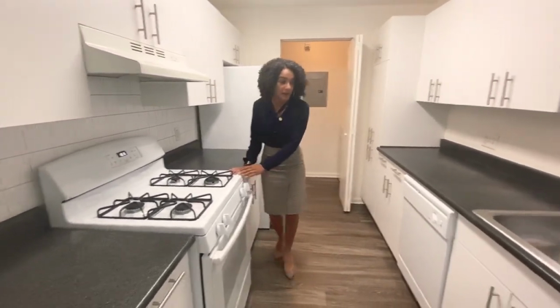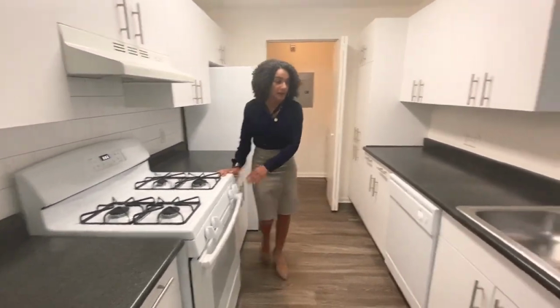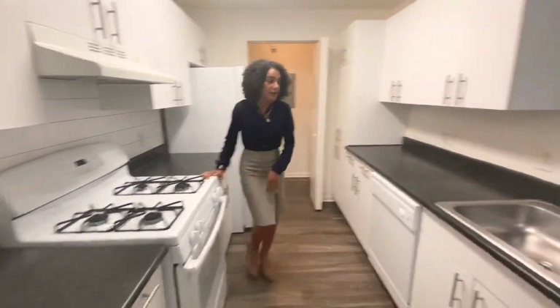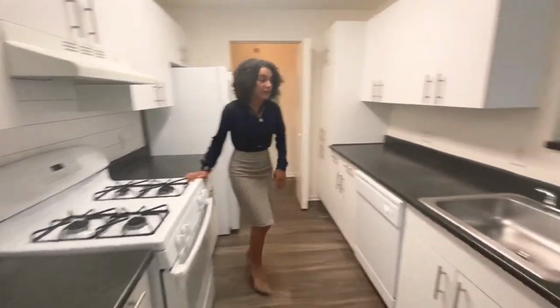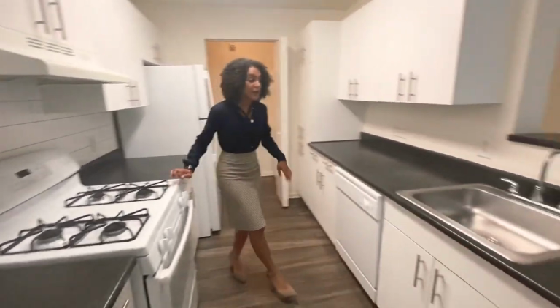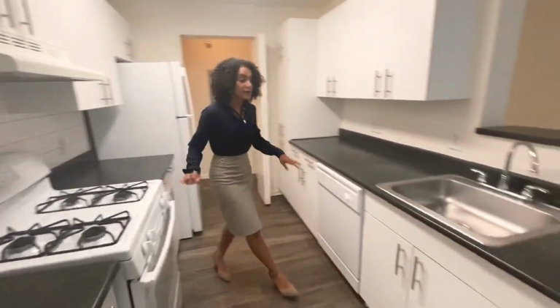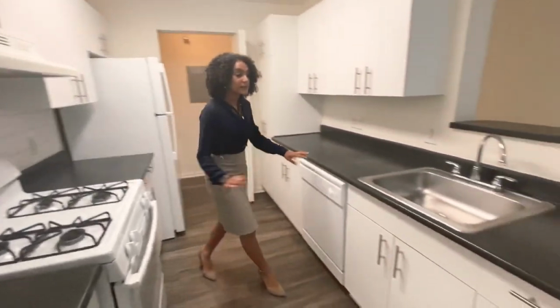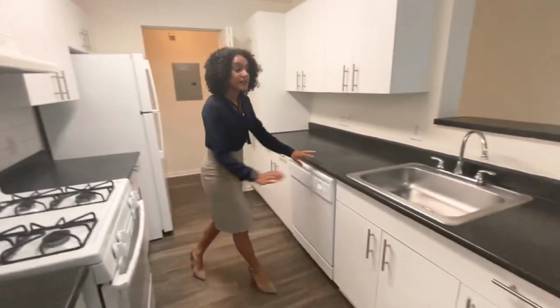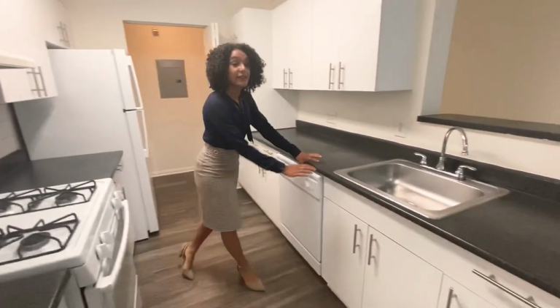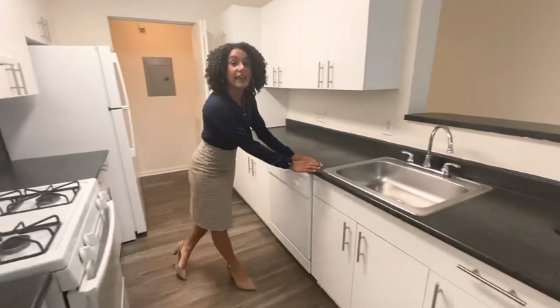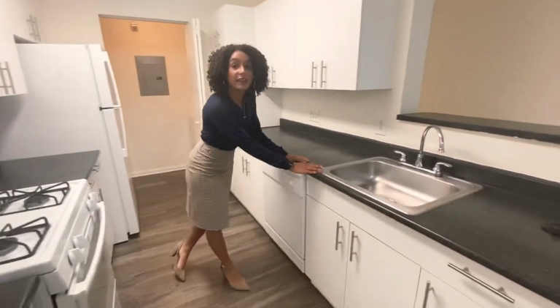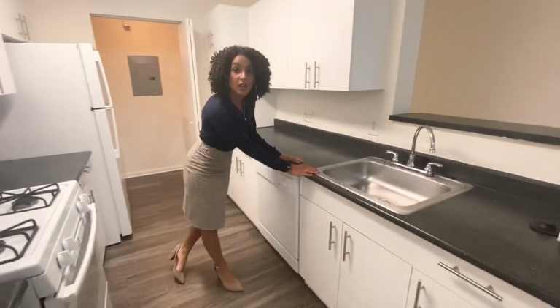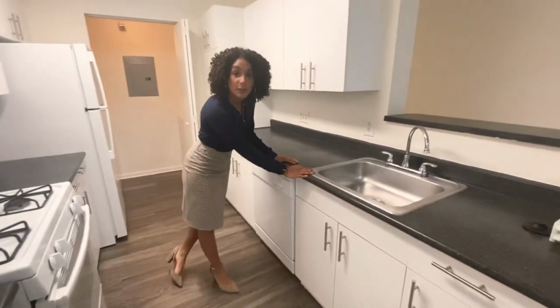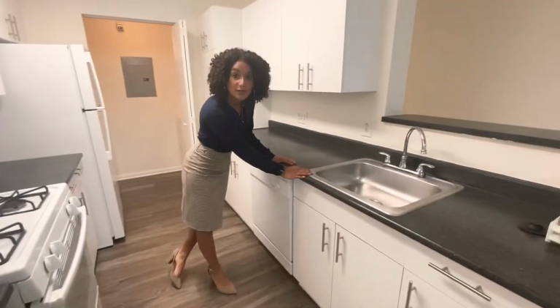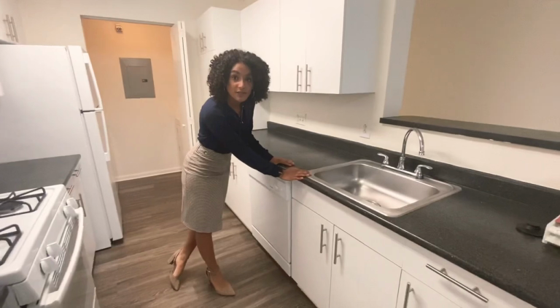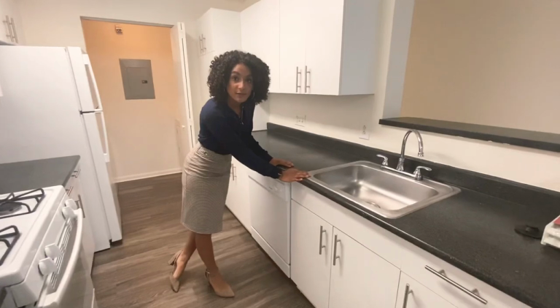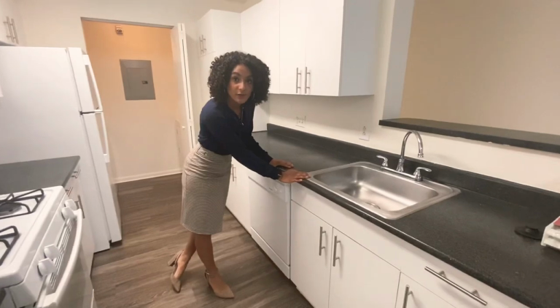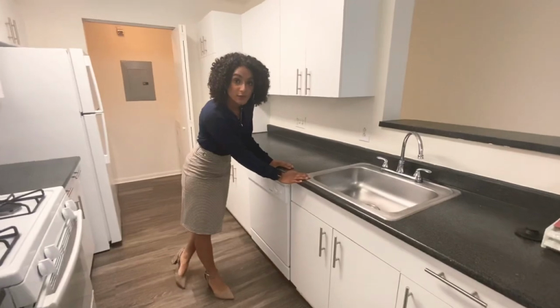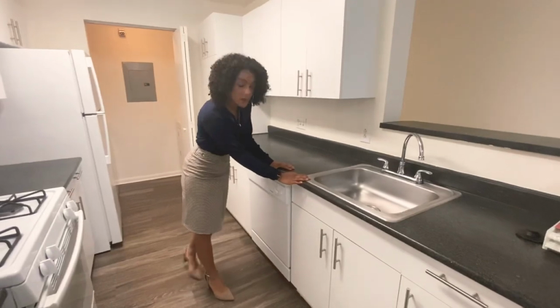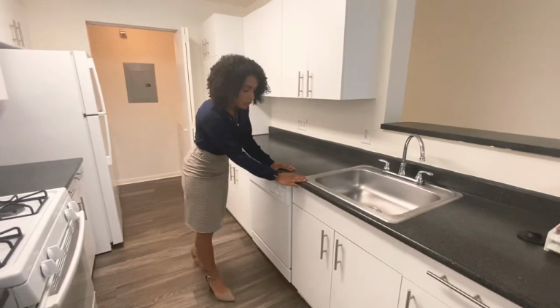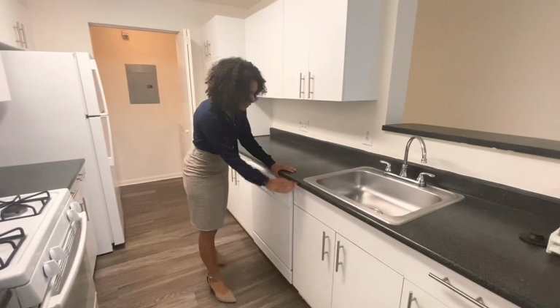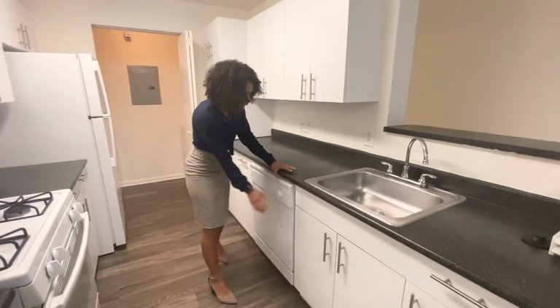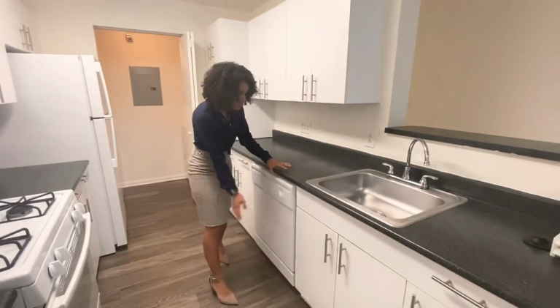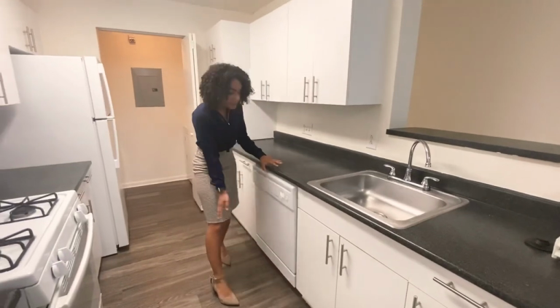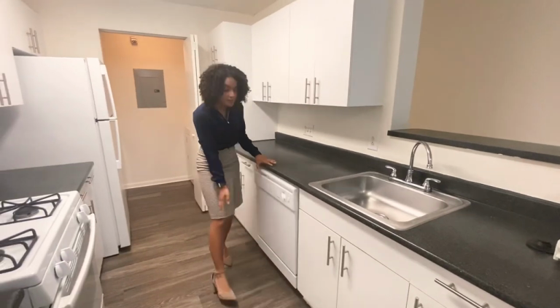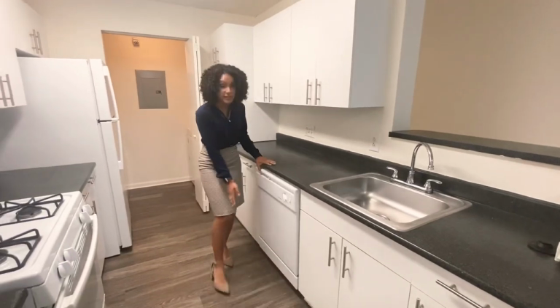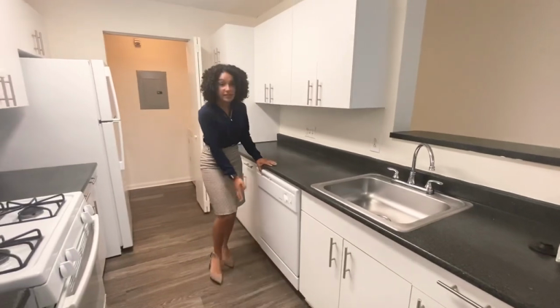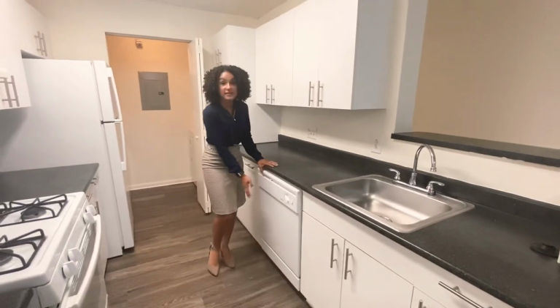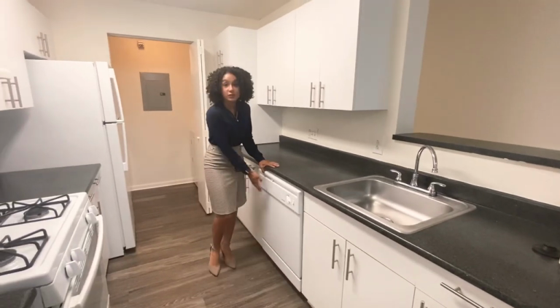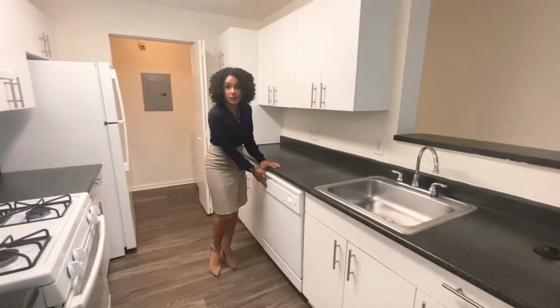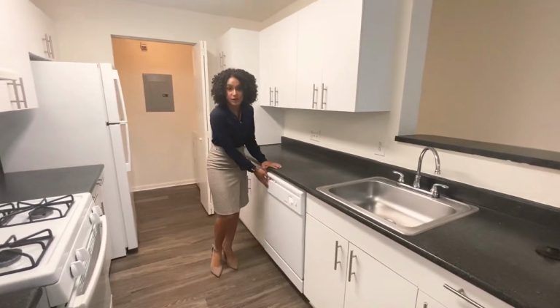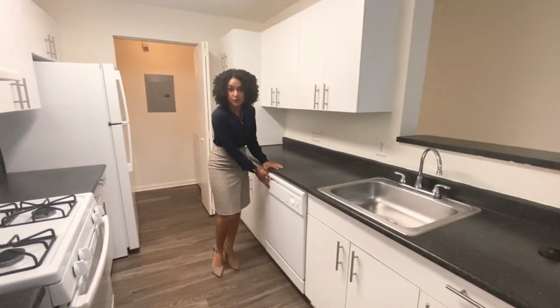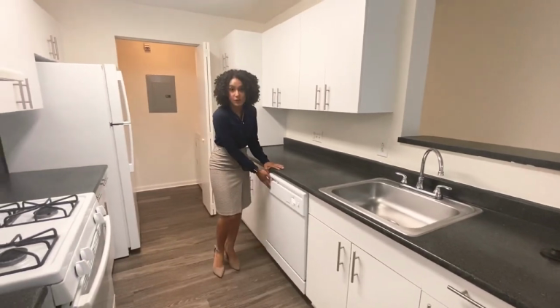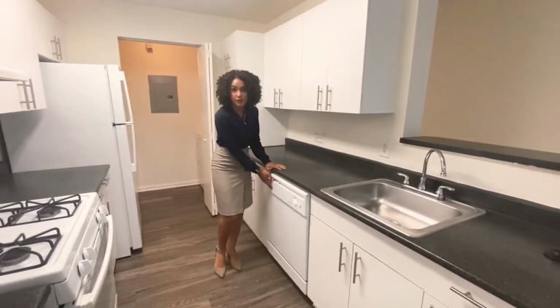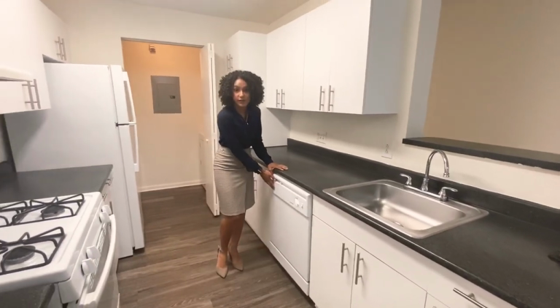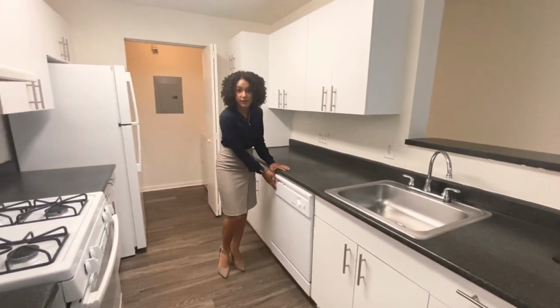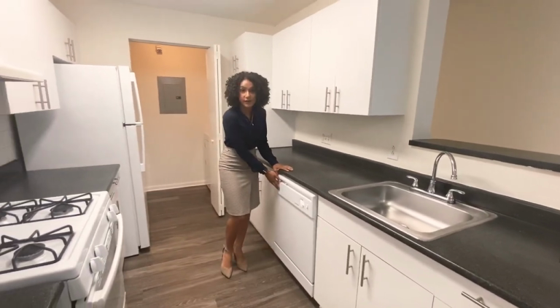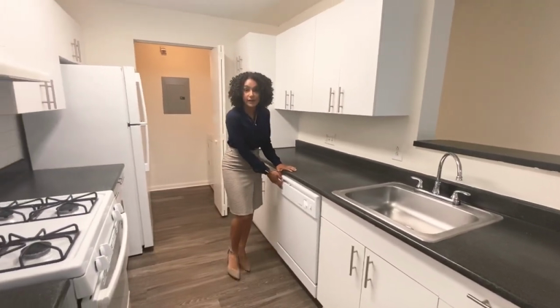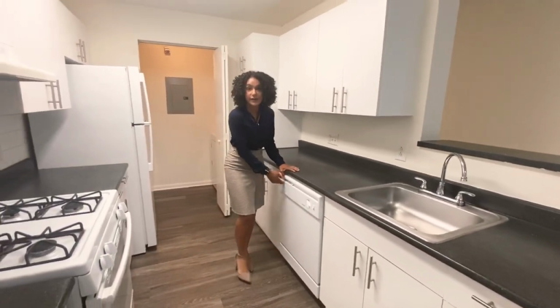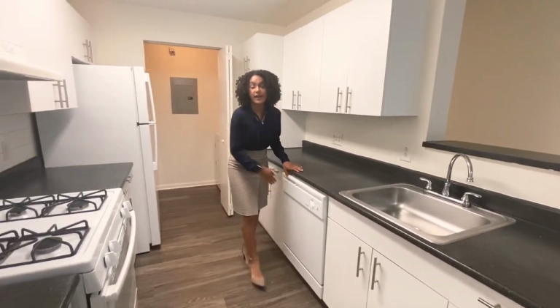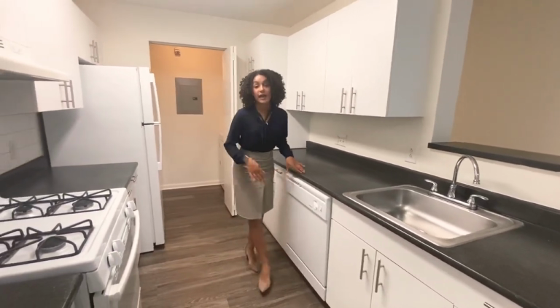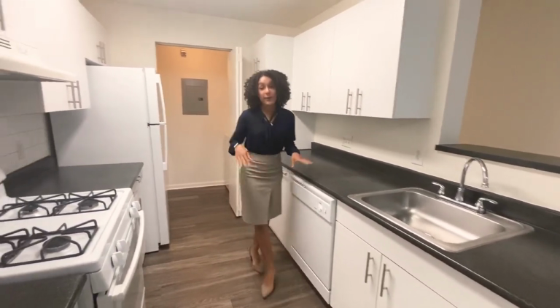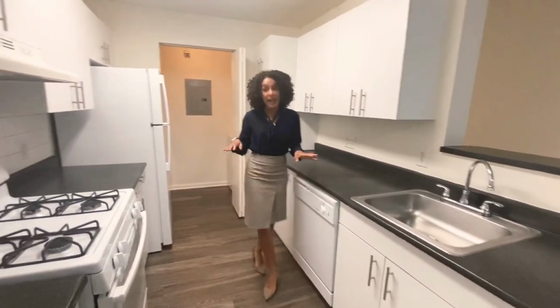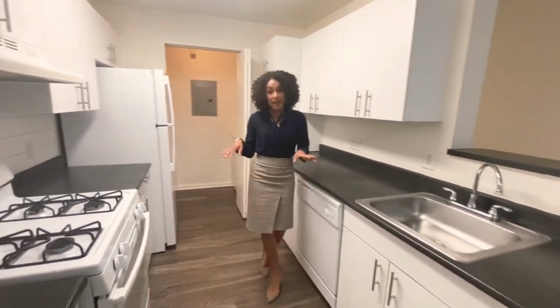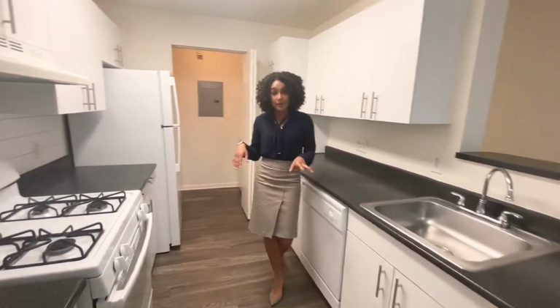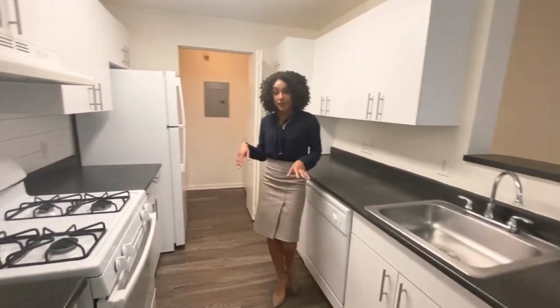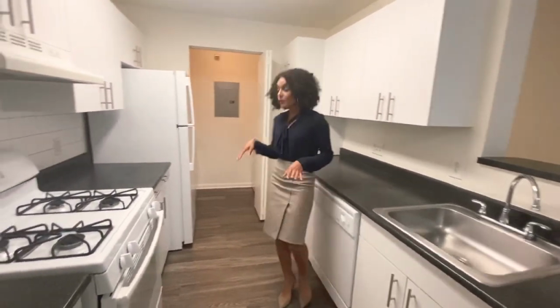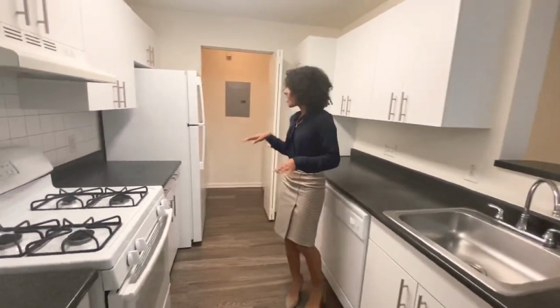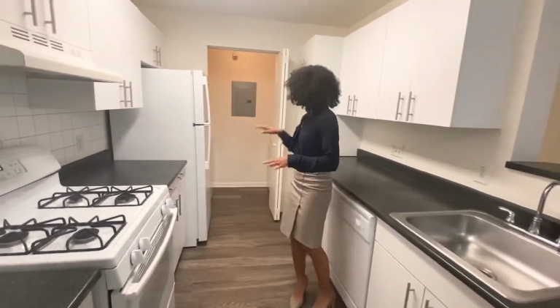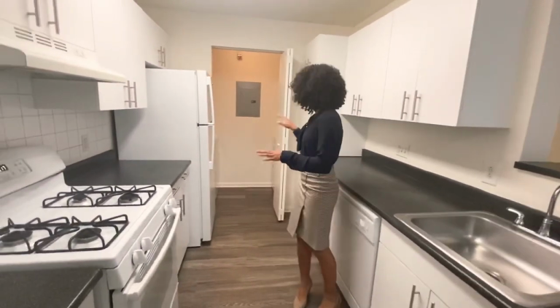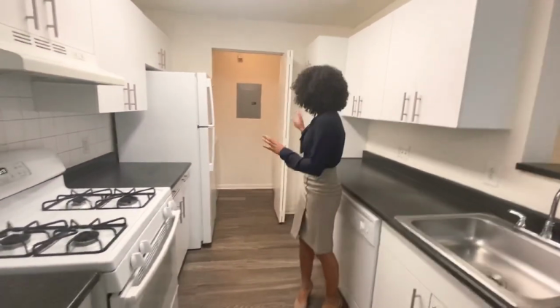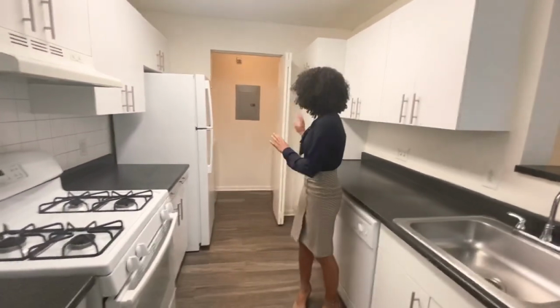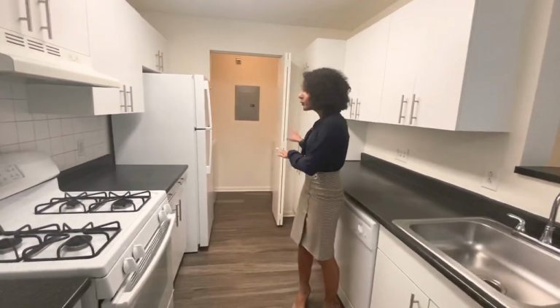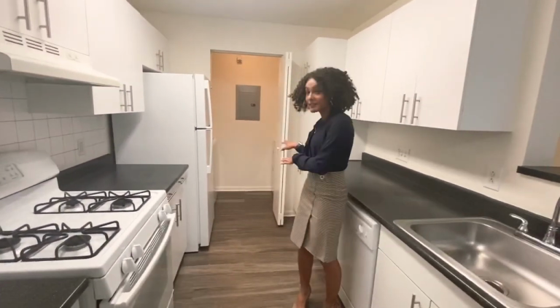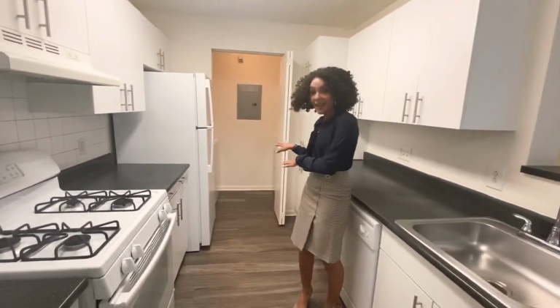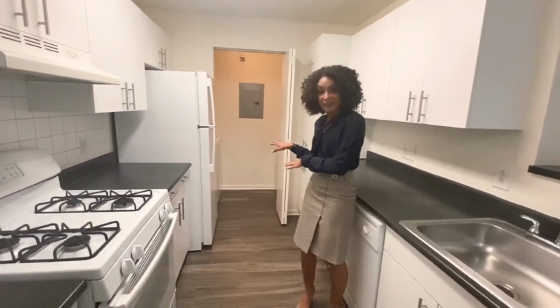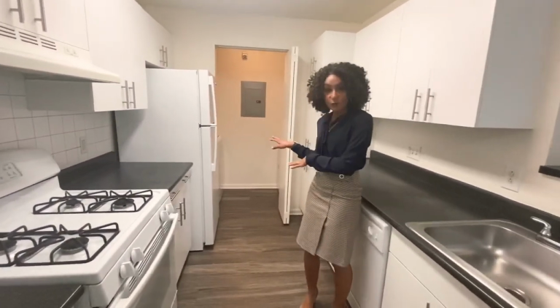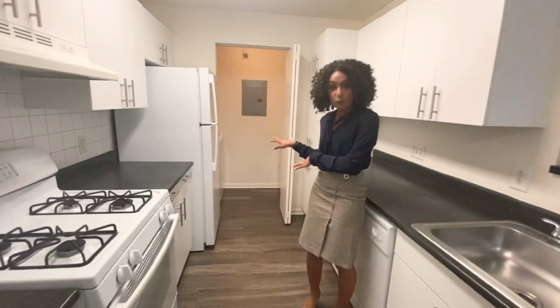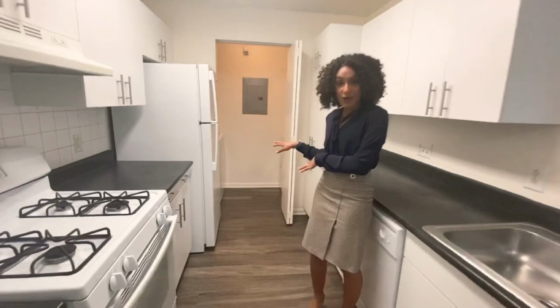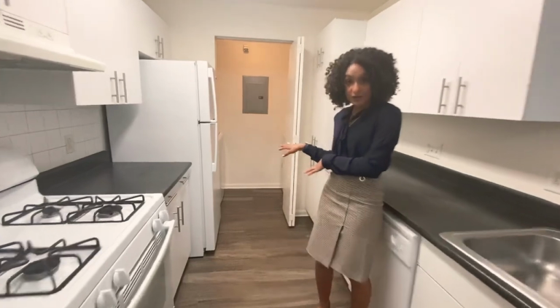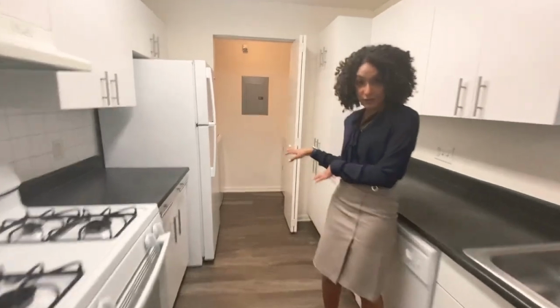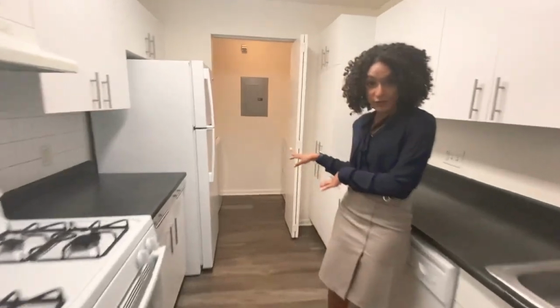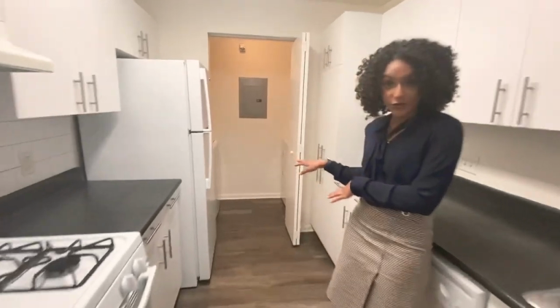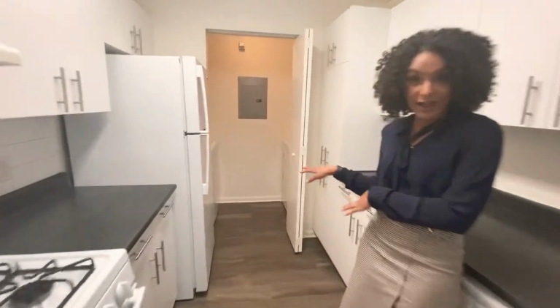And then you have your sink and garbage disposal along with the dishwasher over here. And behind me, you have your full-size washer and dryer.